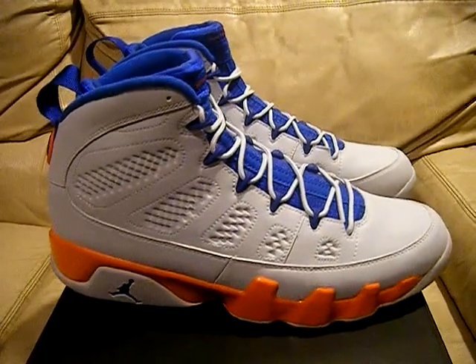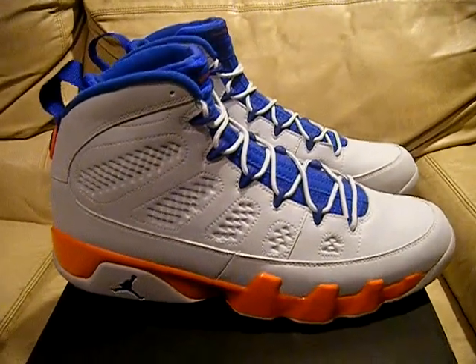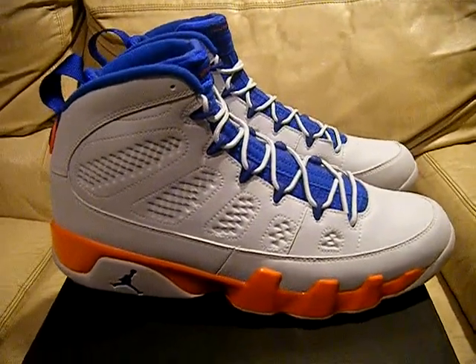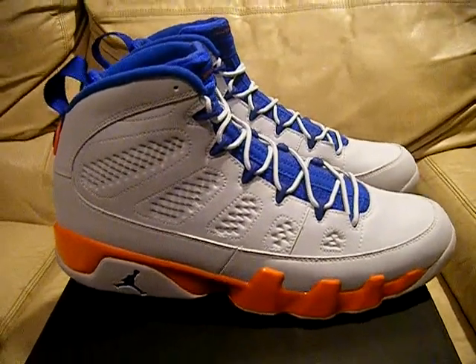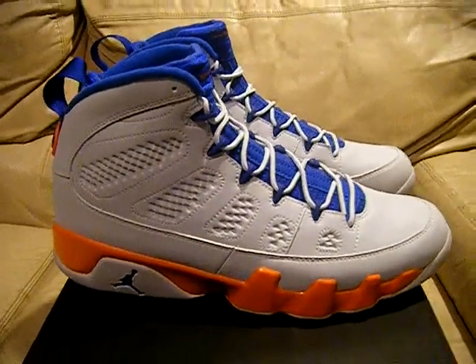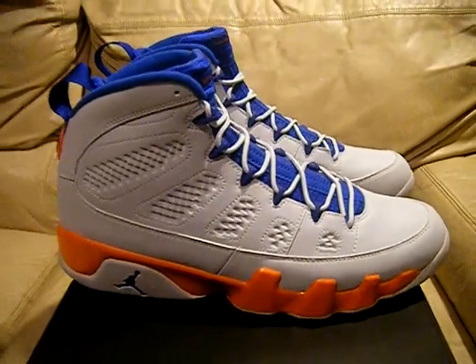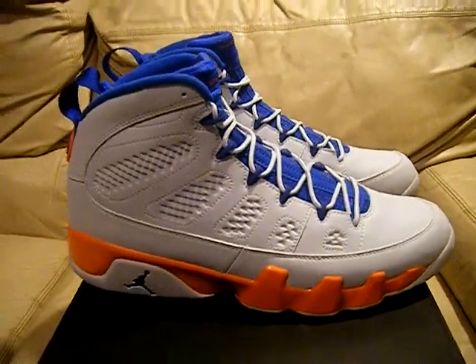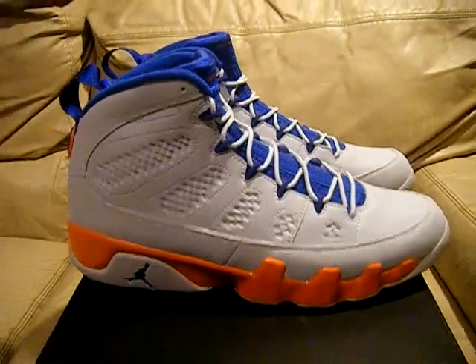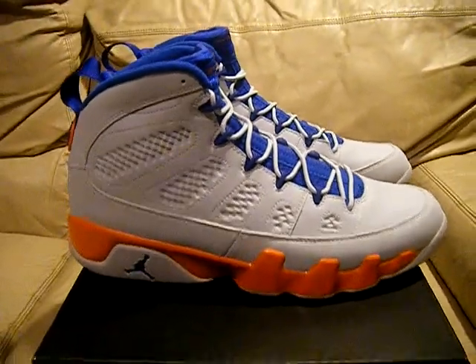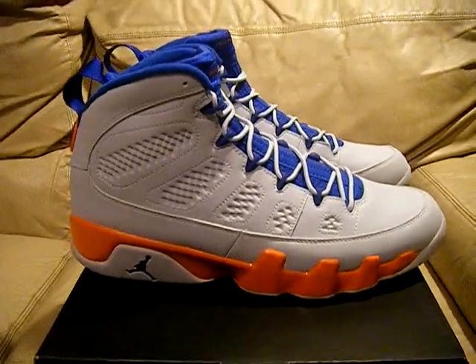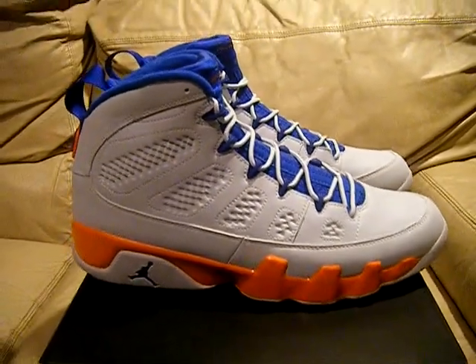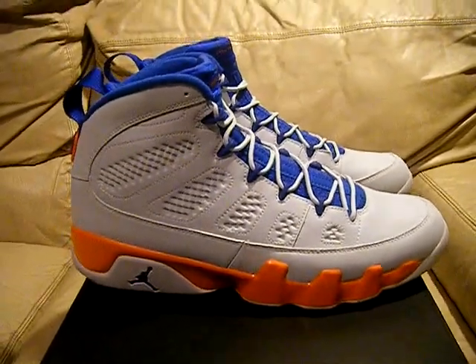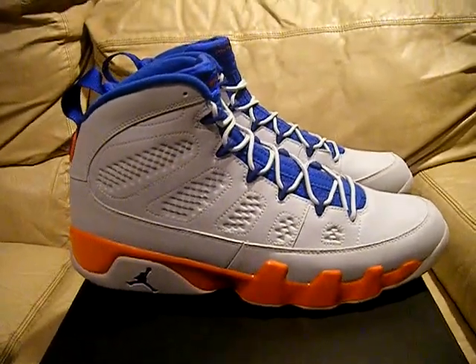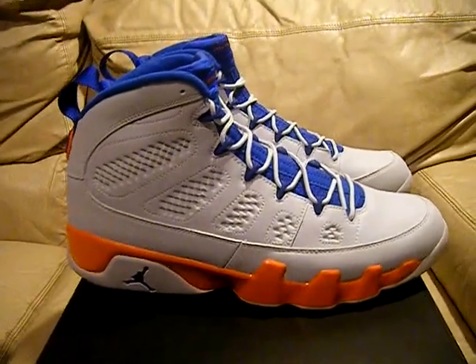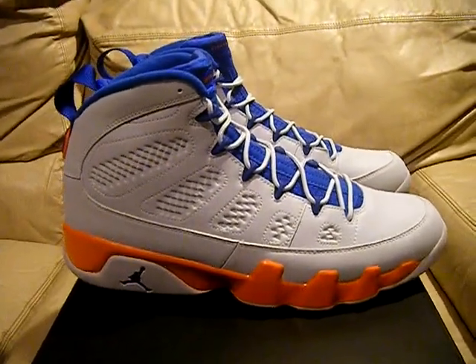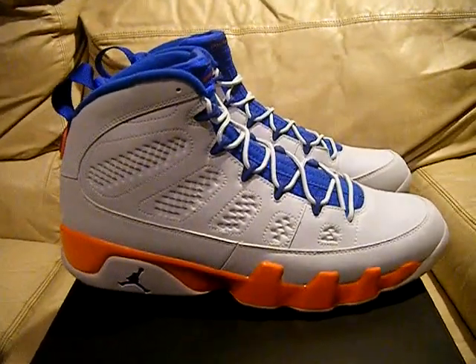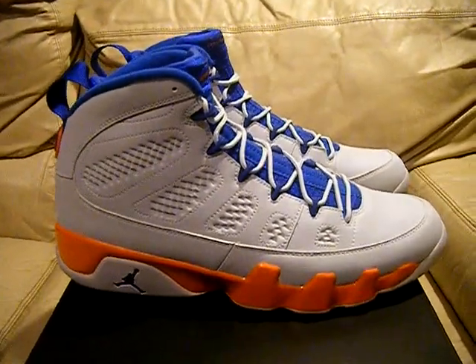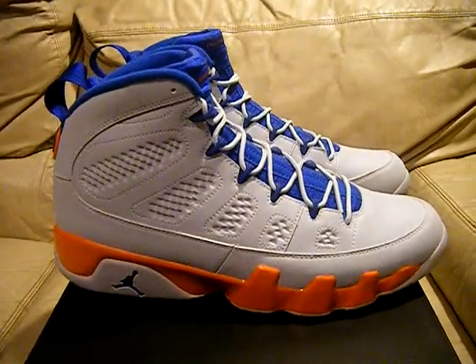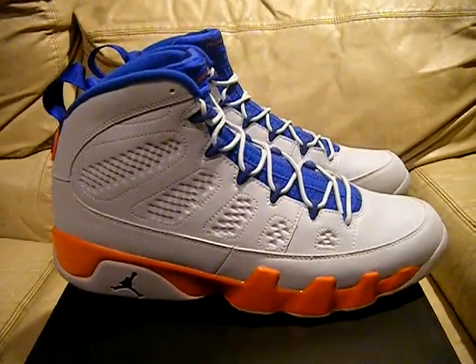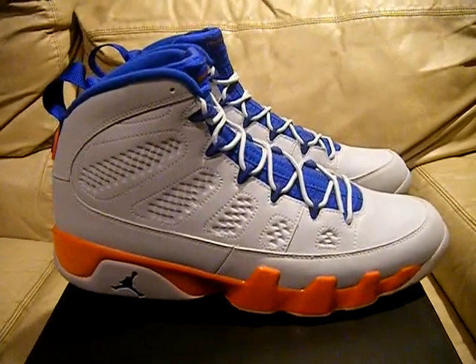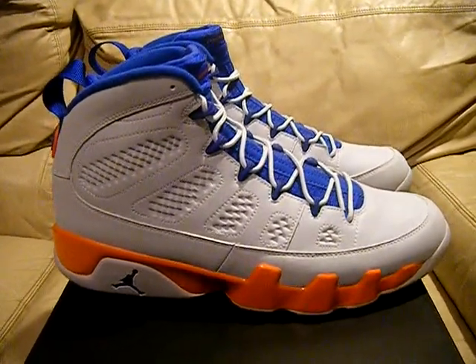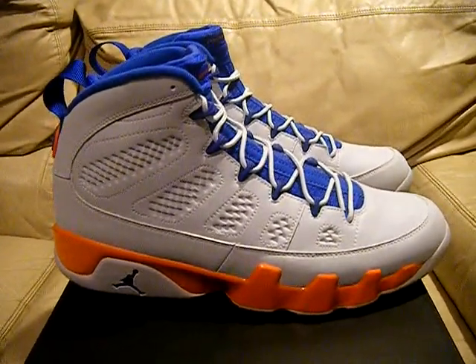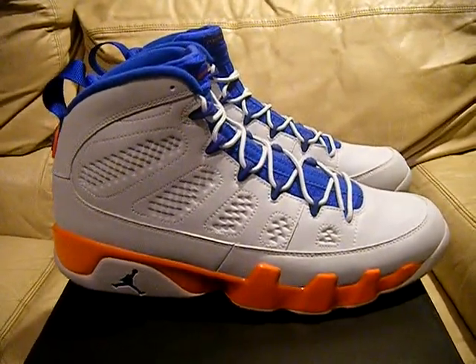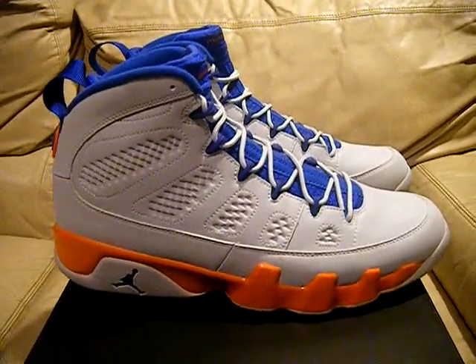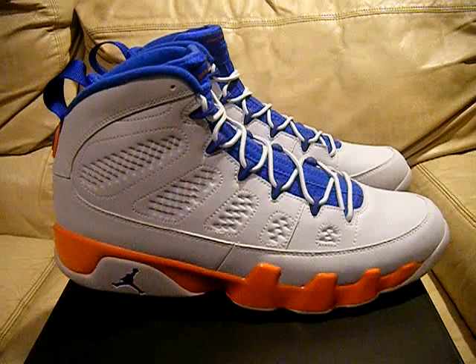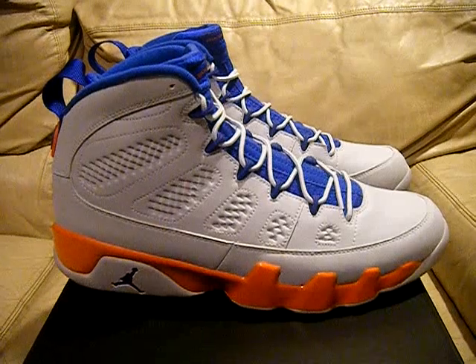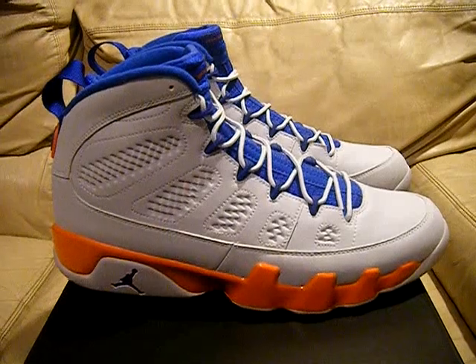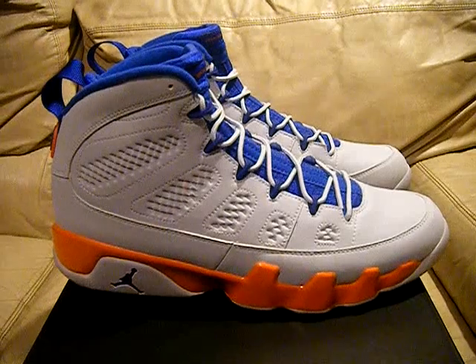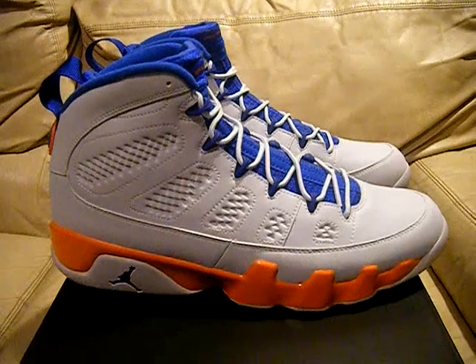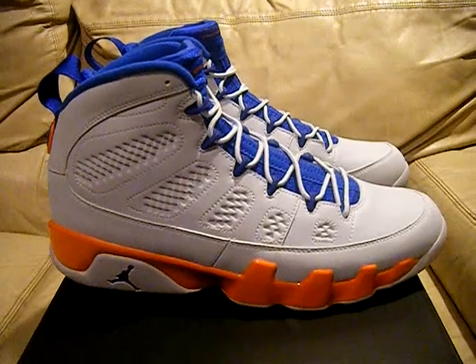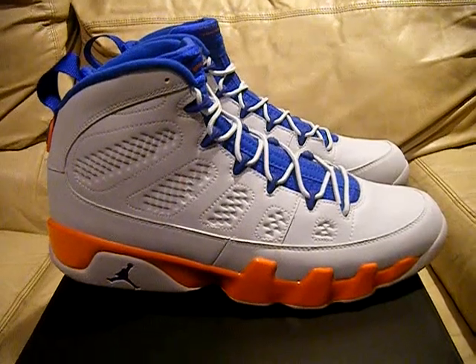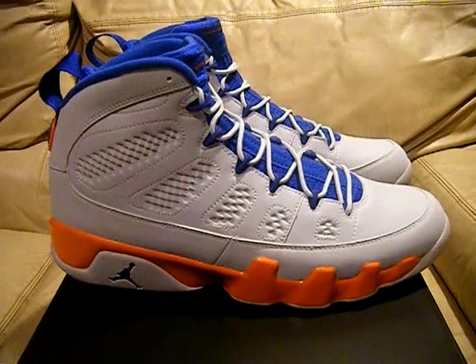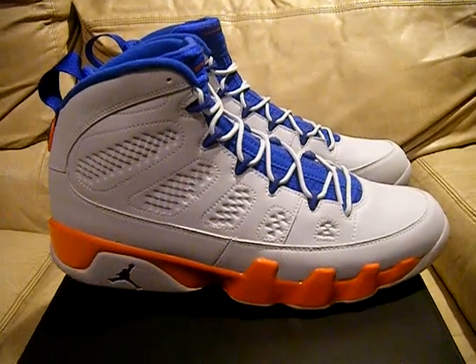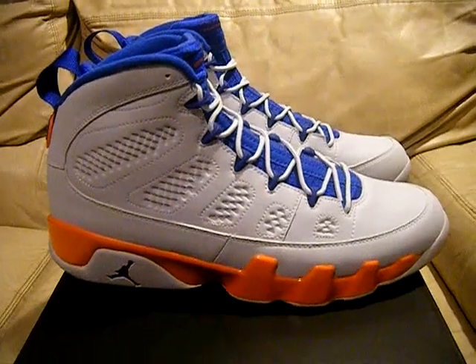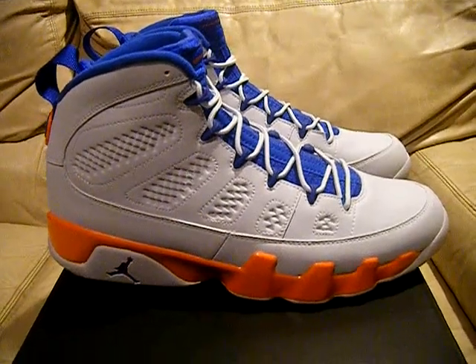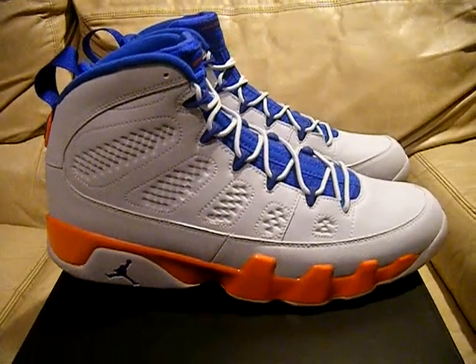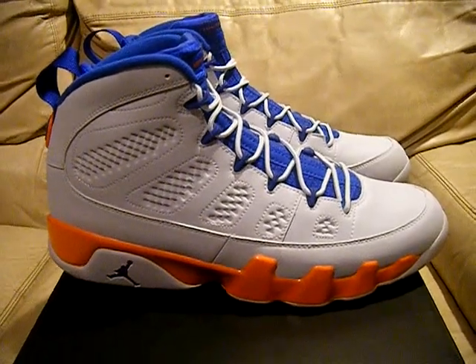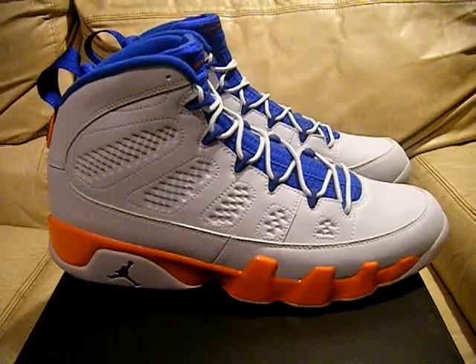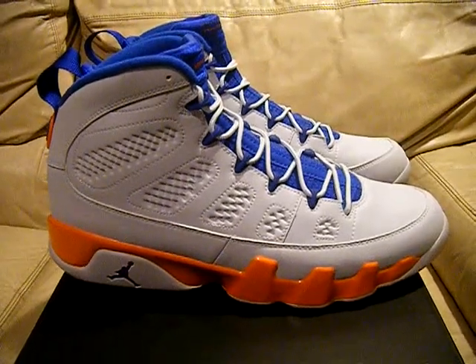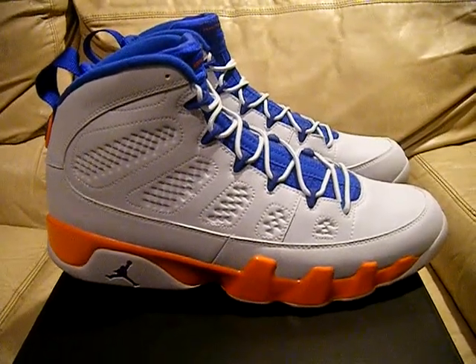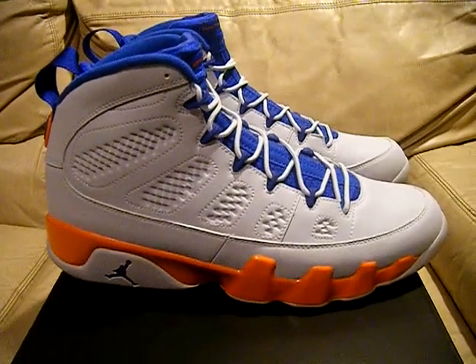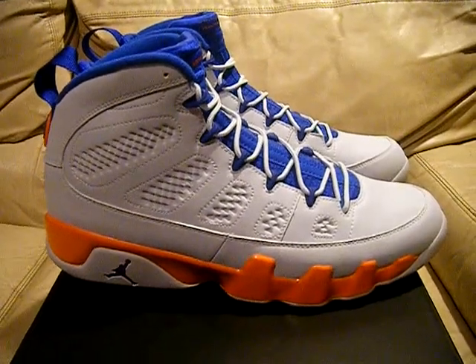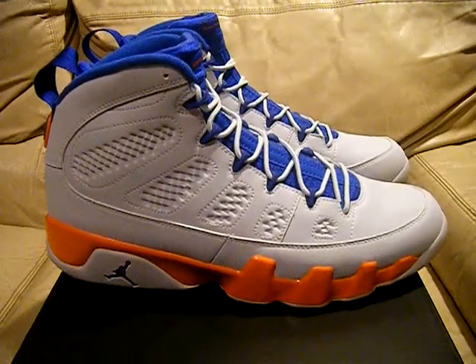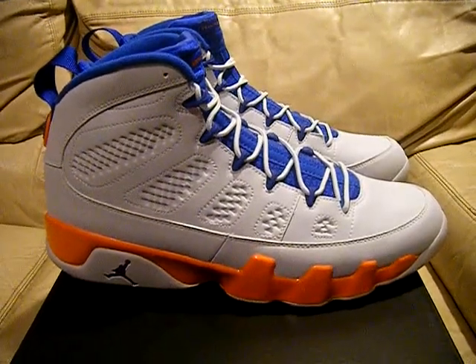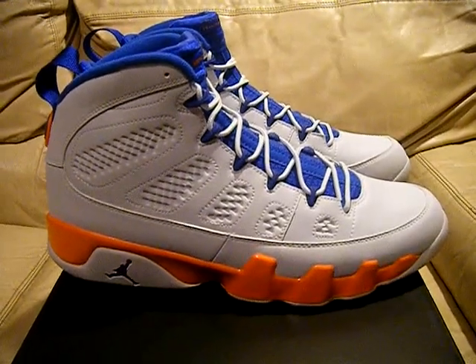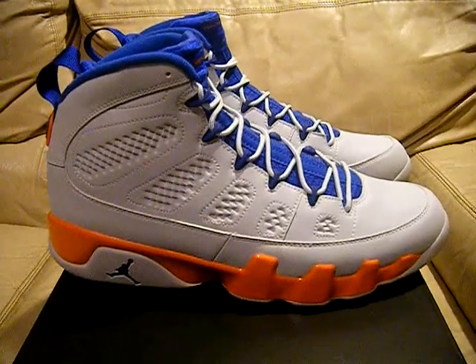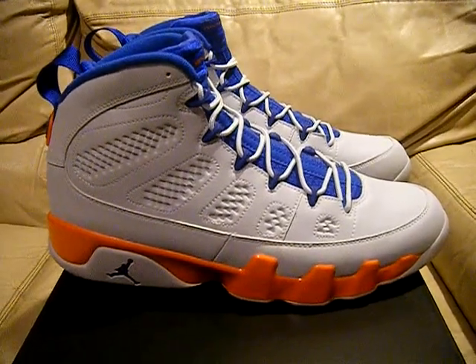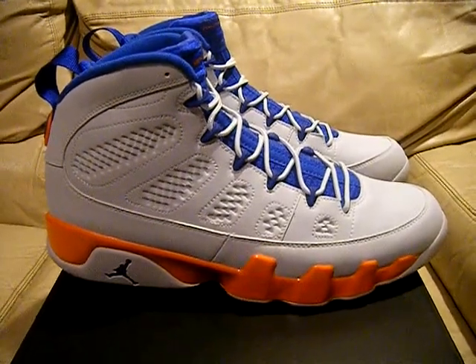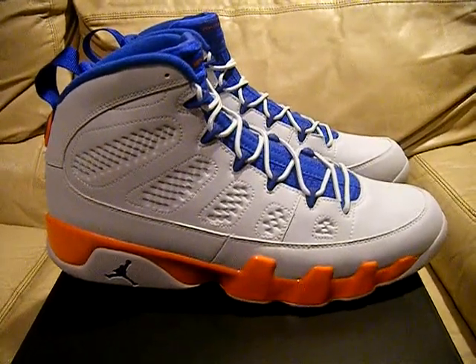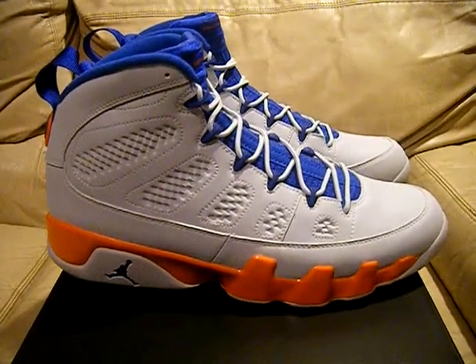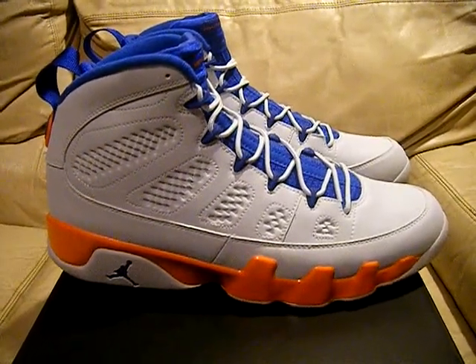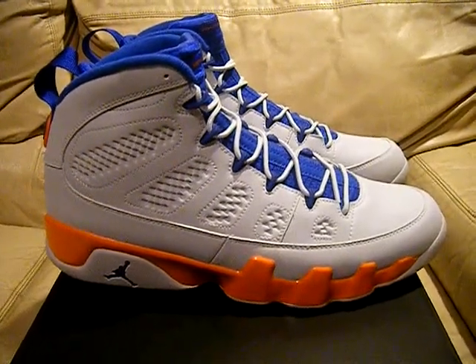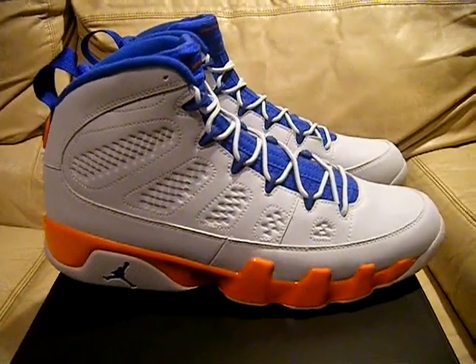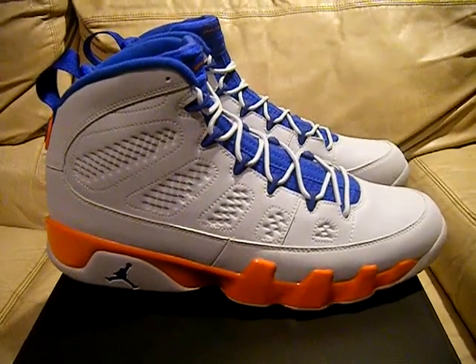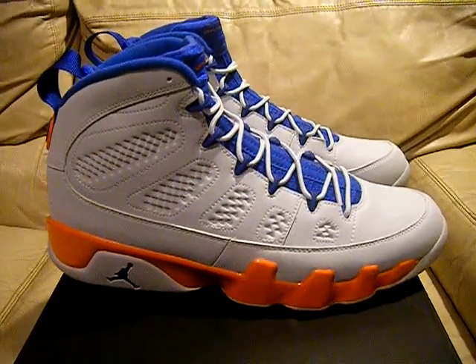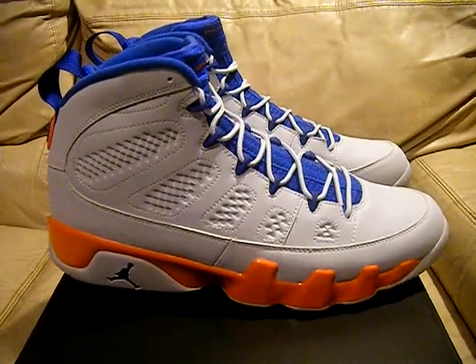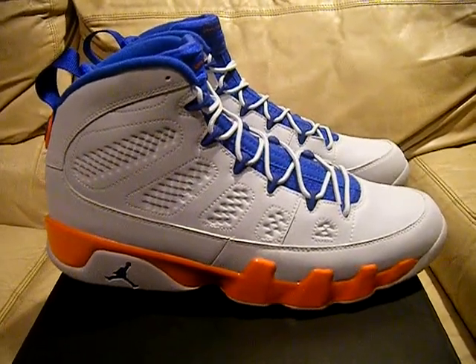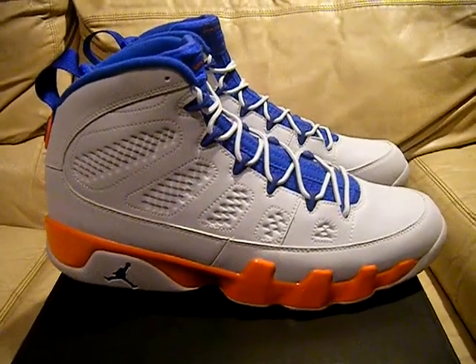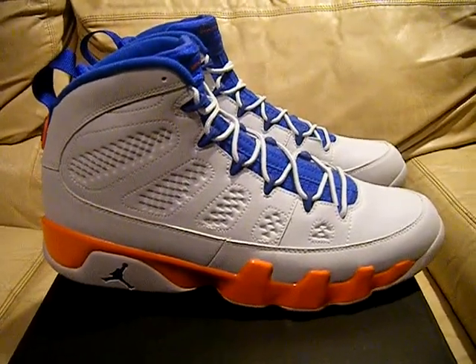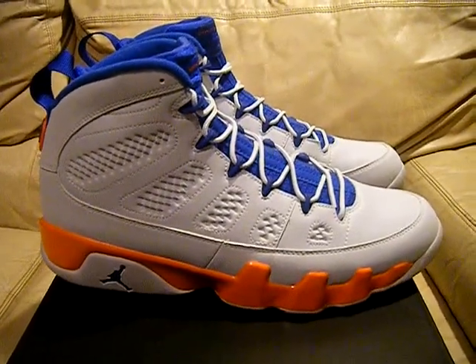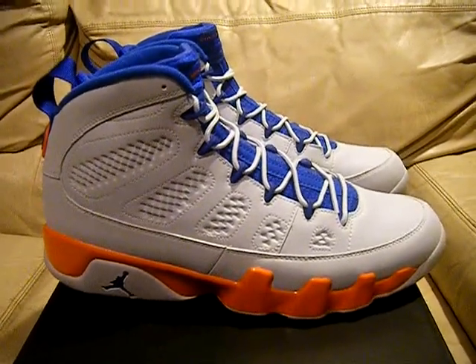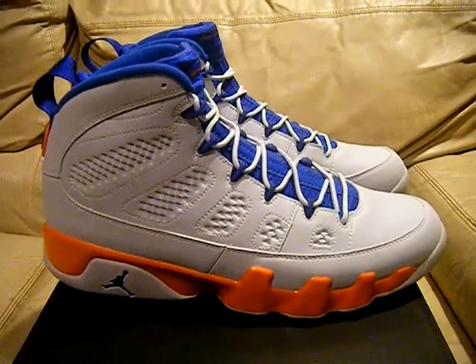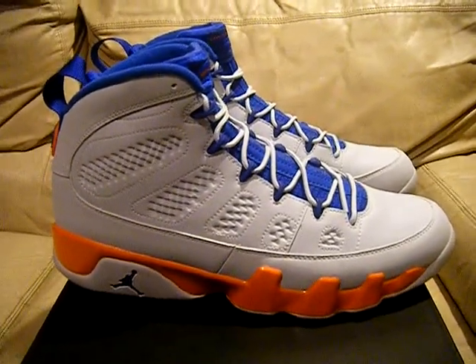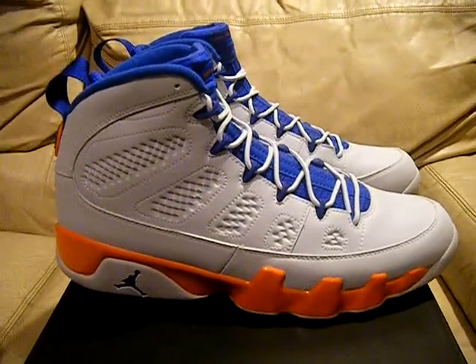Let me know, there they go — Air Jordan 9s, Fonte Montana, size 11. All right, see you guys later. Peace.